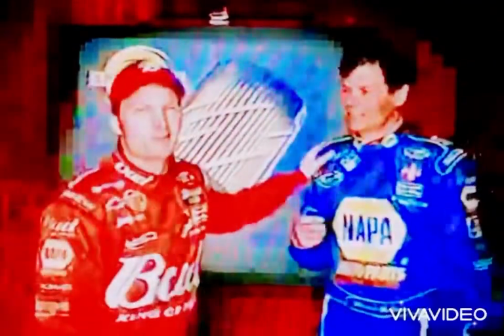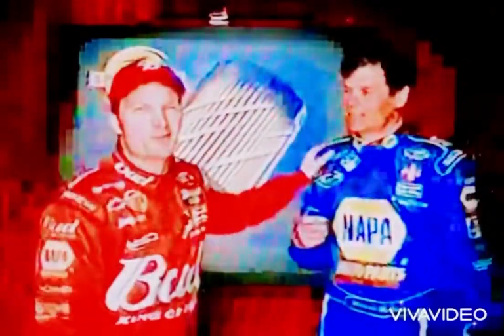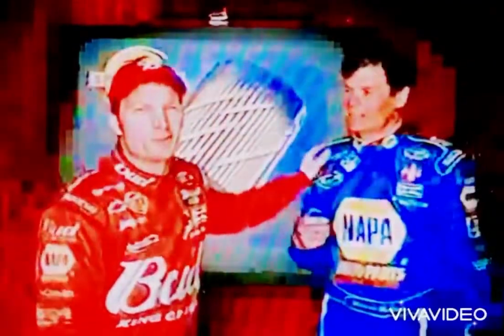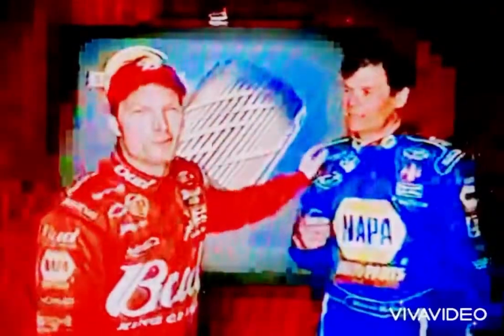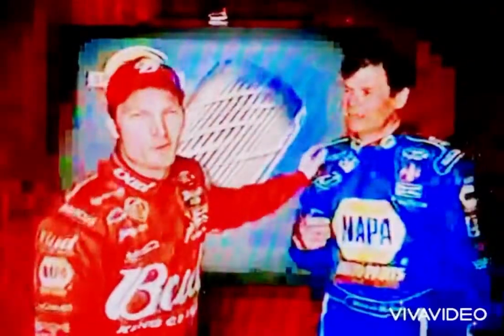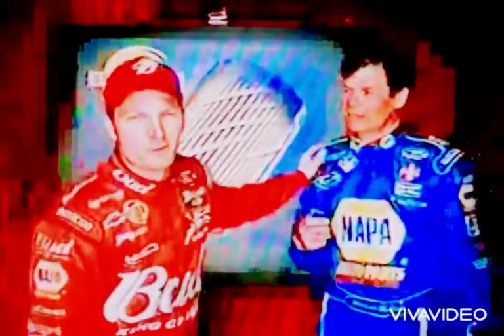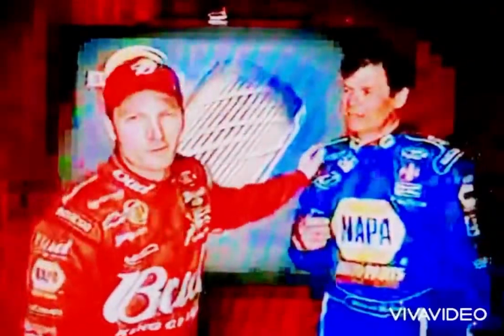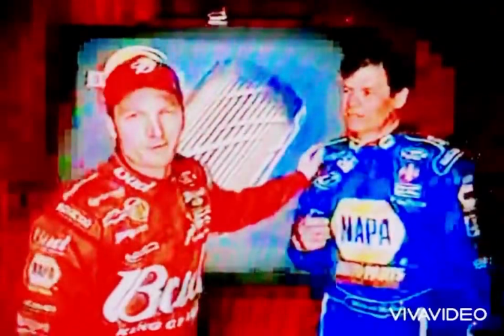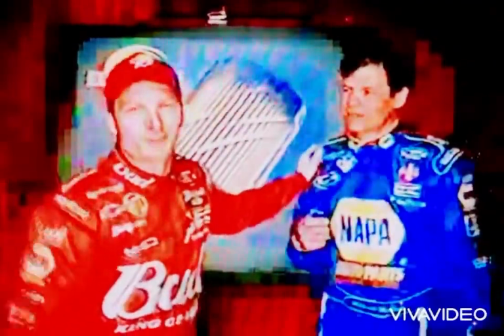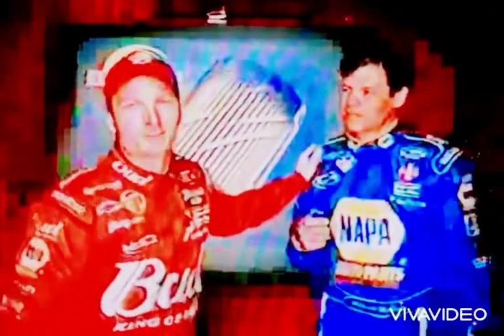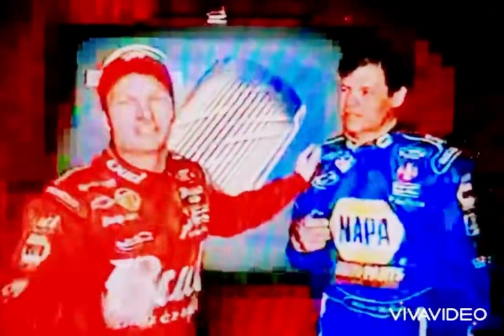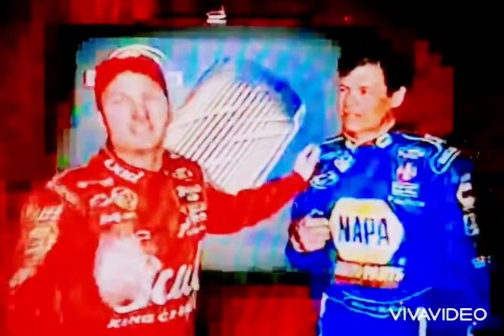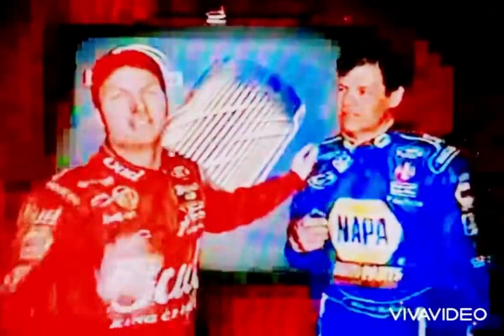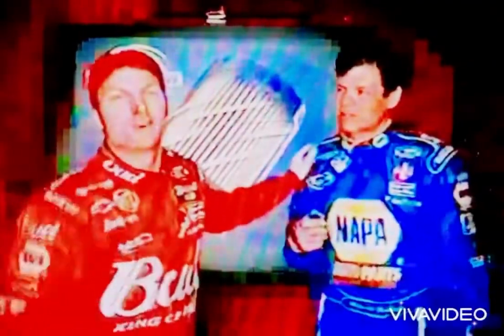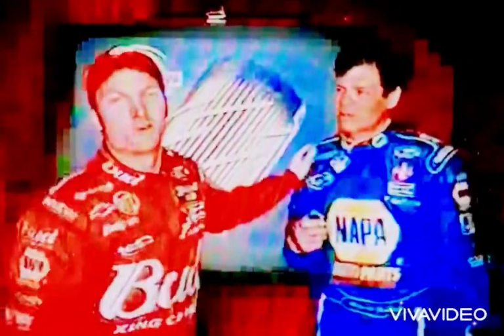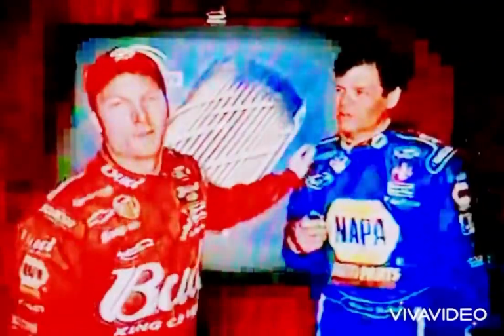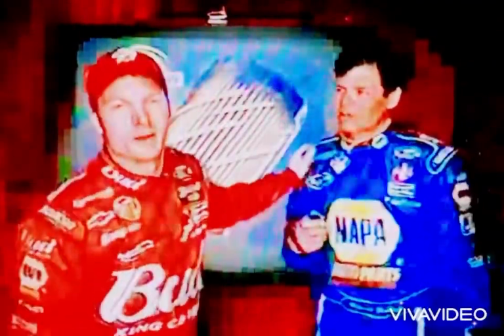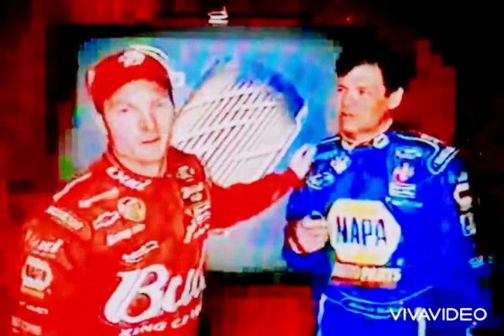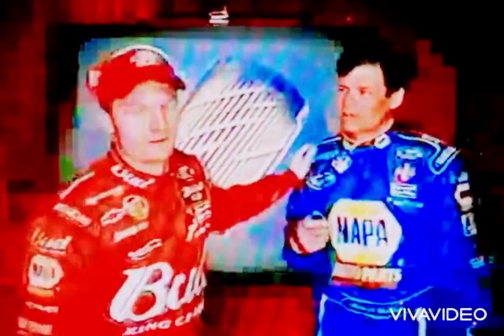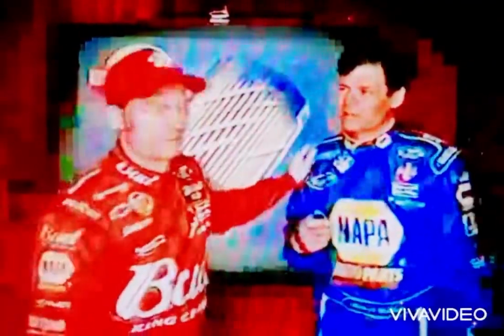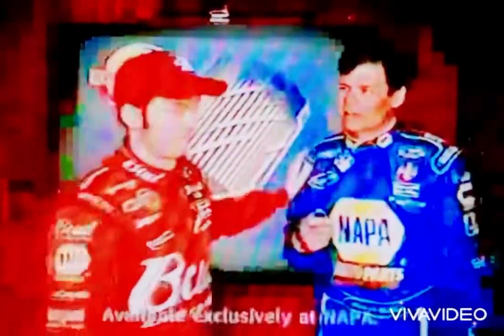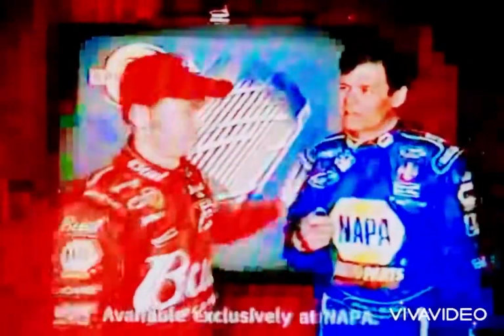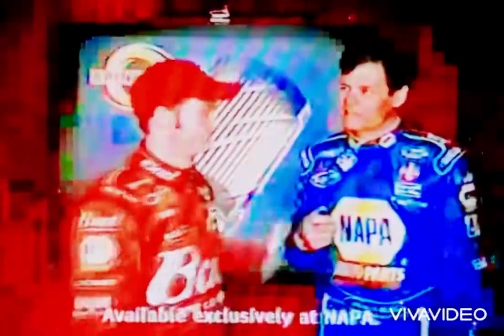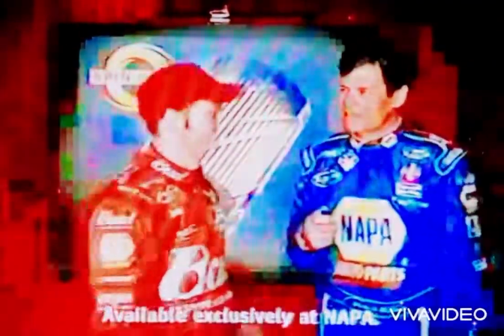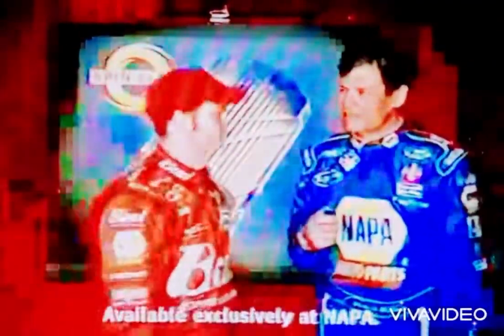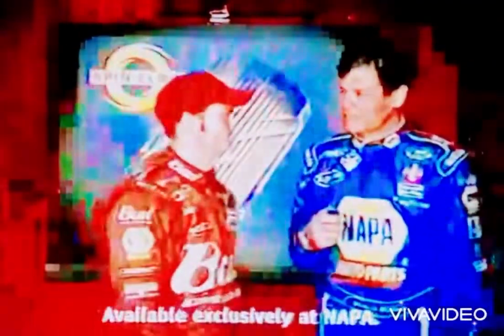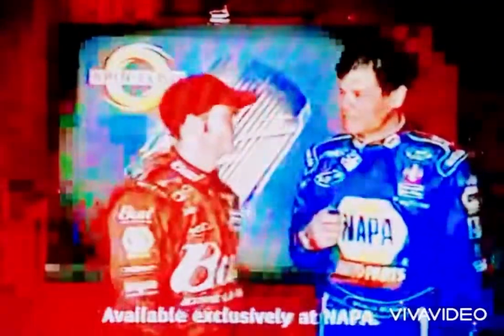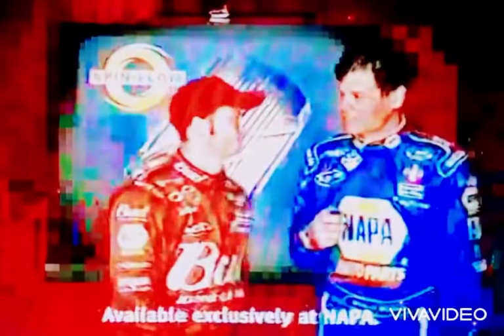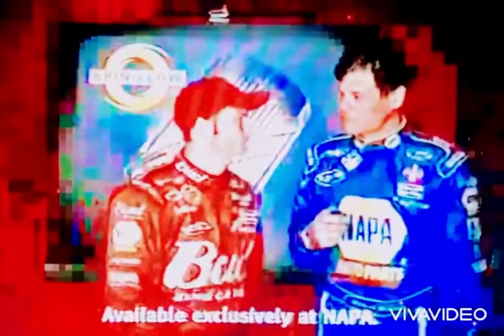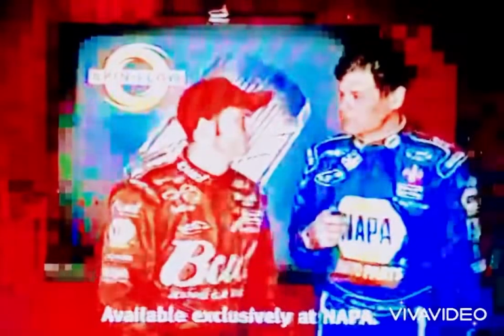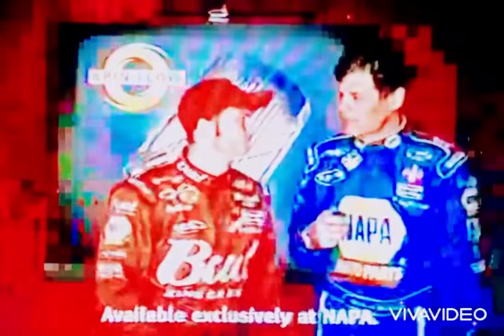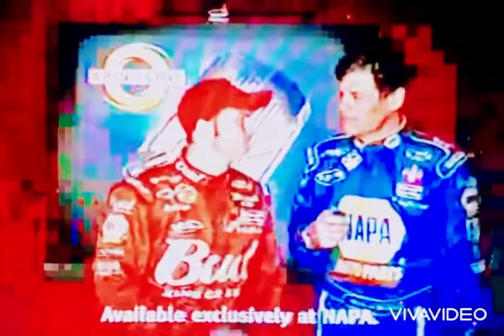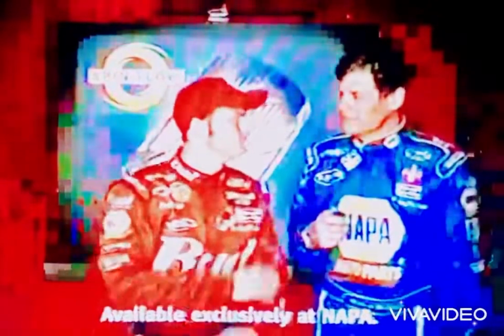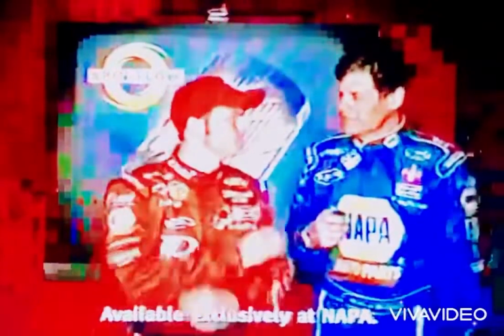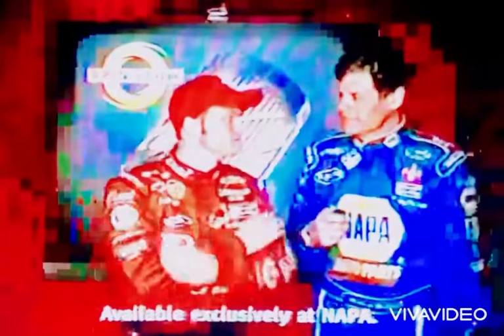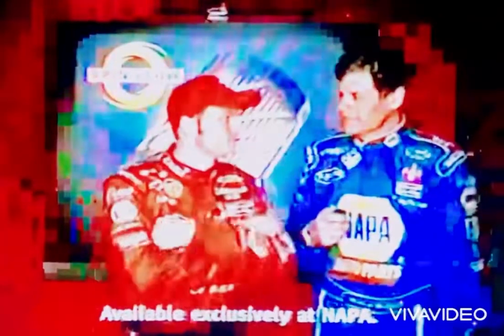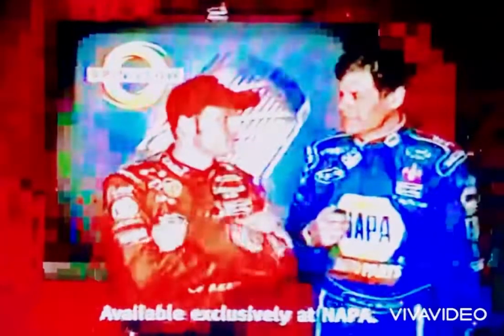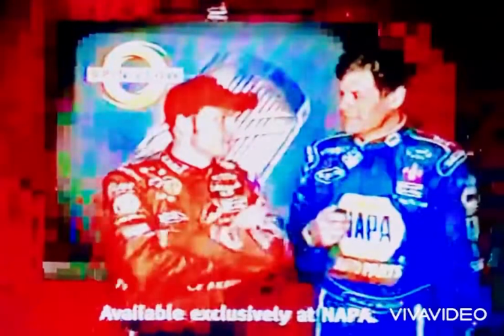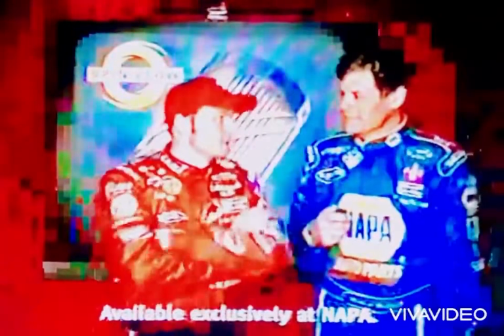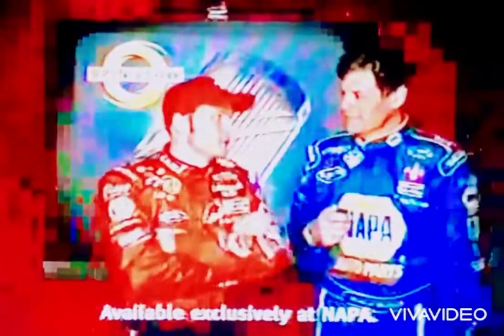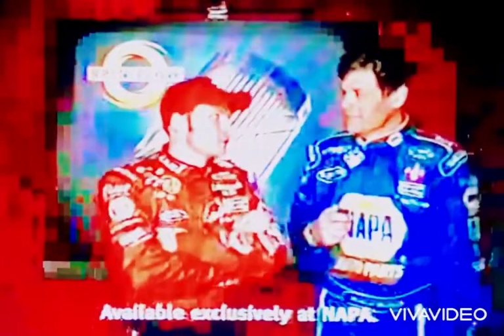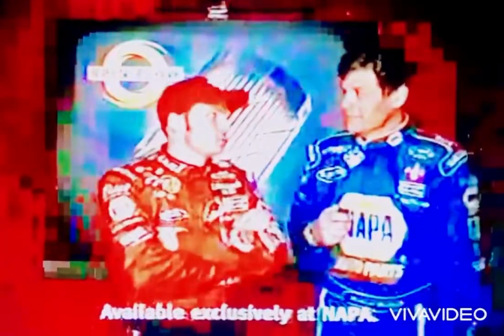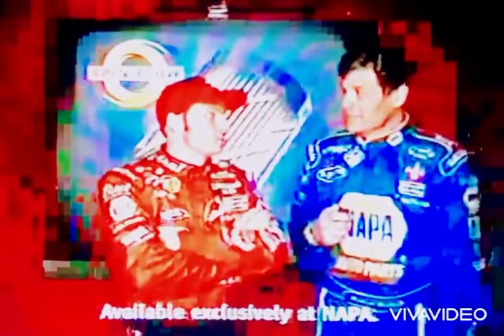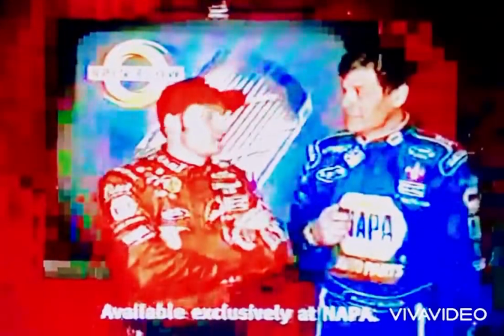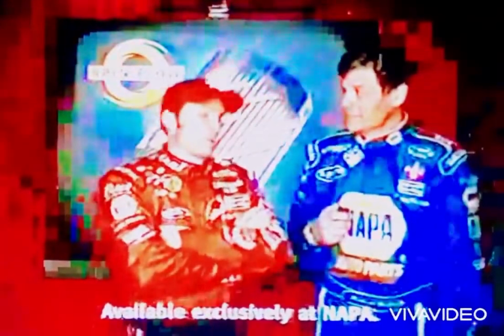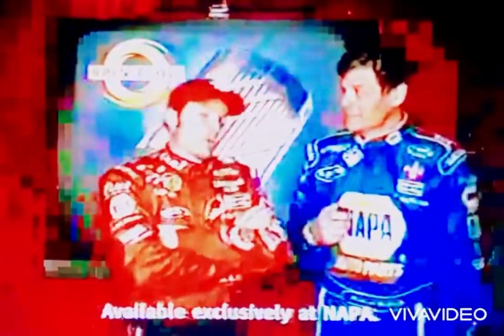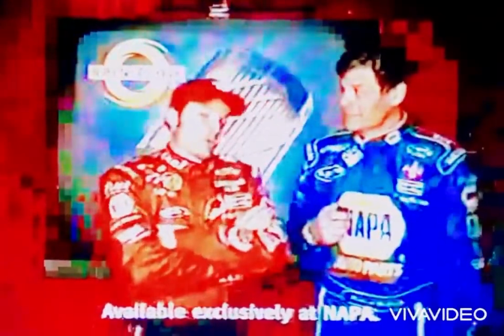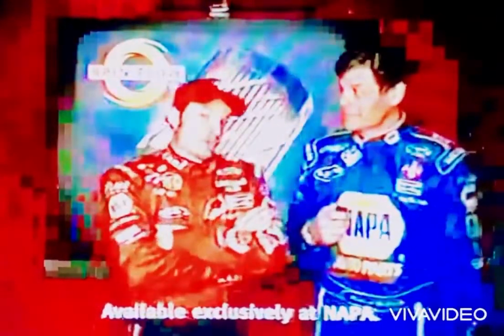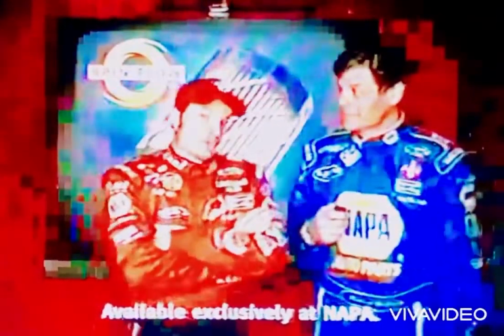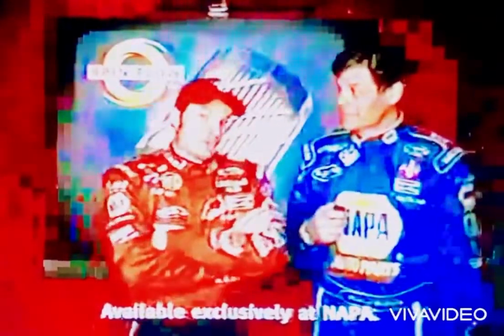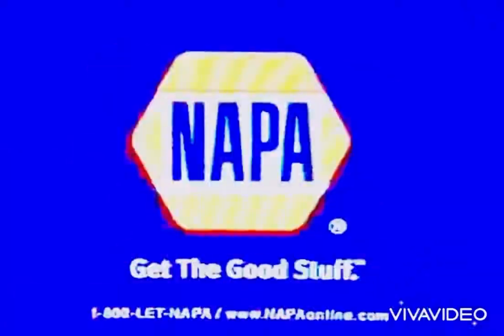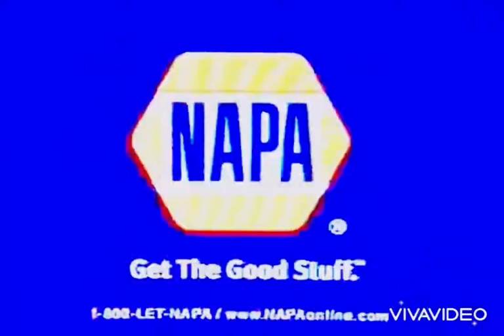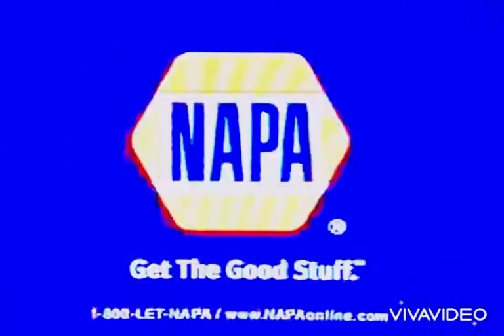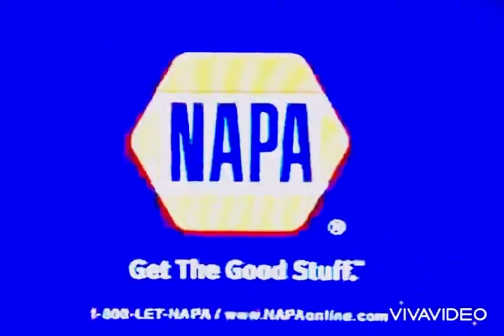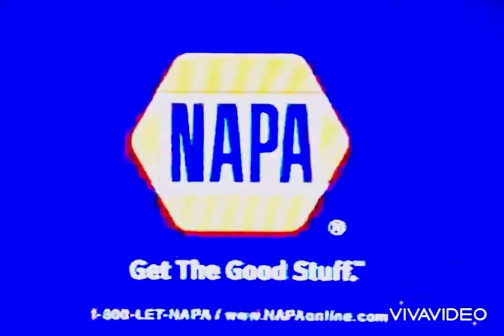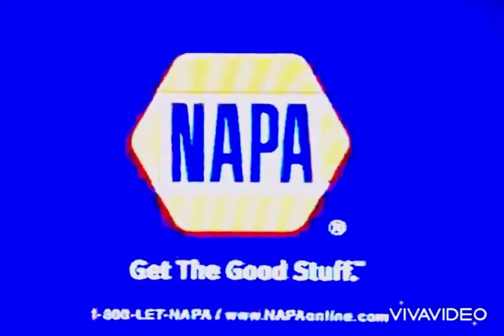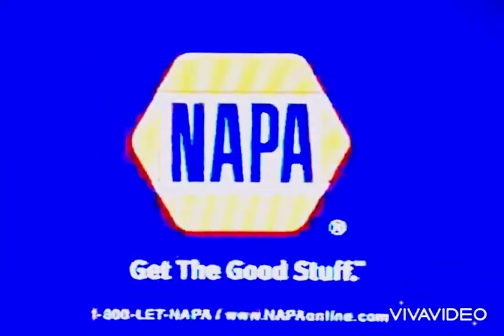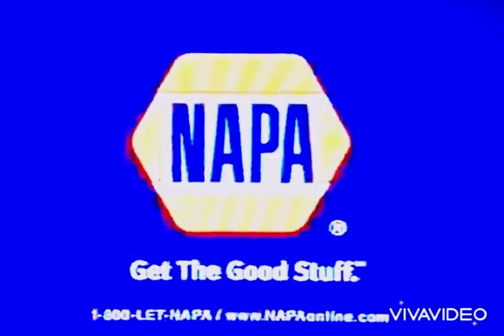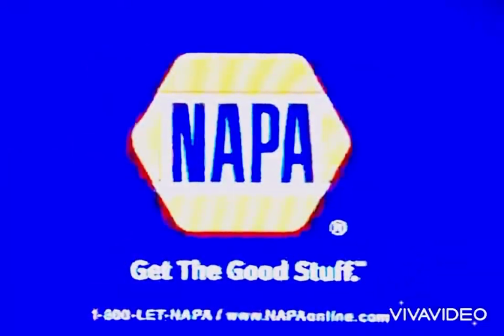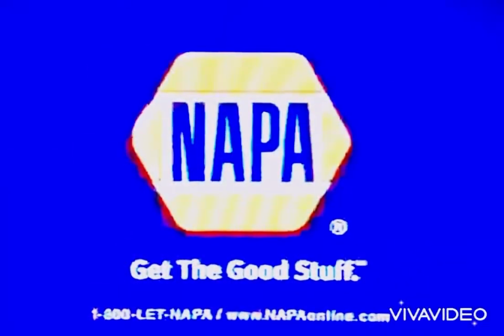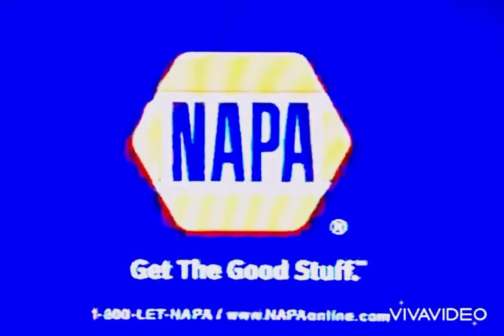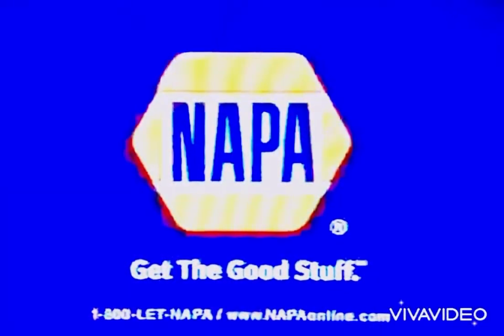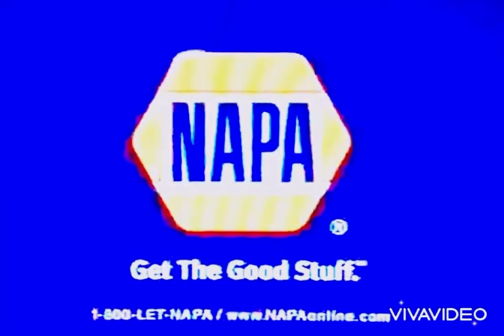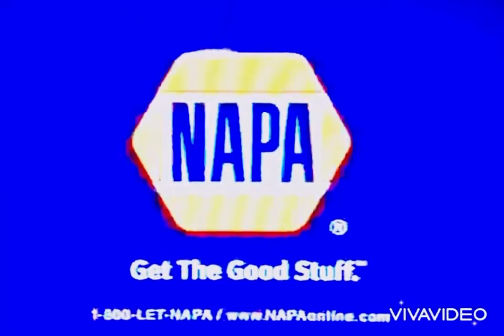Napa's new oil filter cleans all better. That's what I said. It's the good stuff.